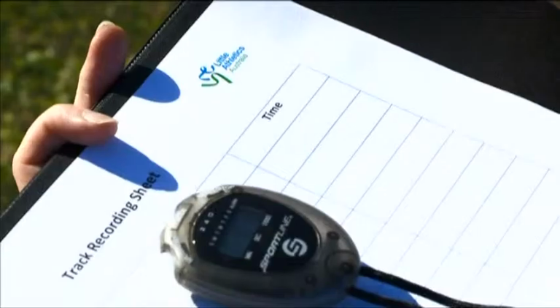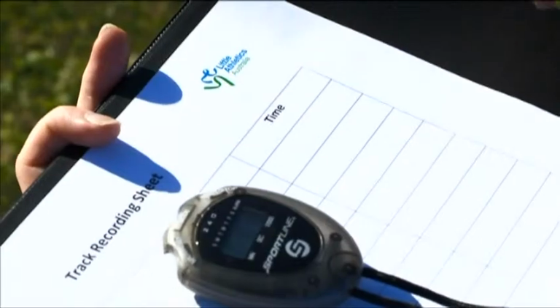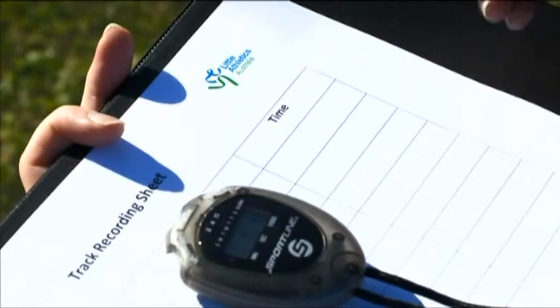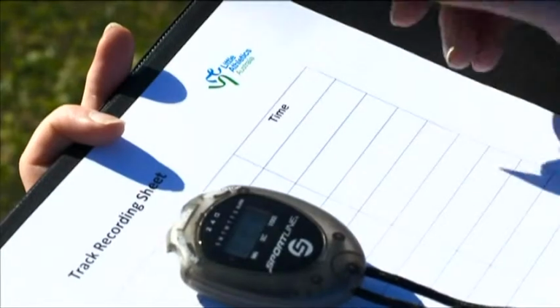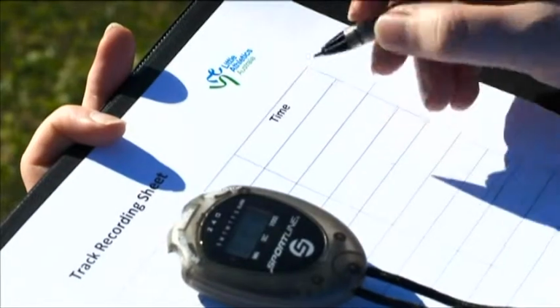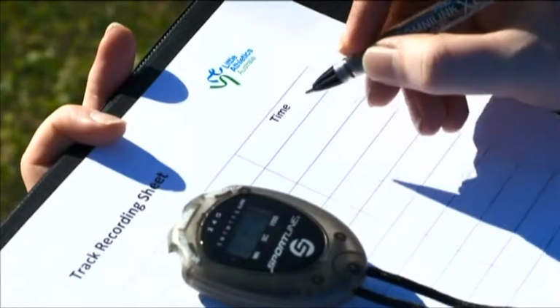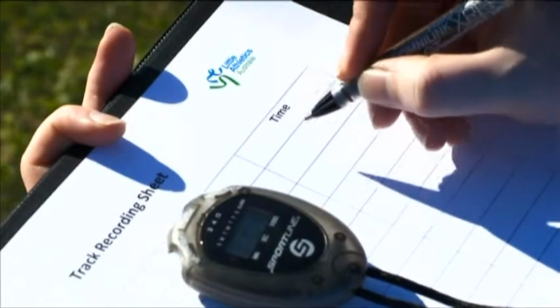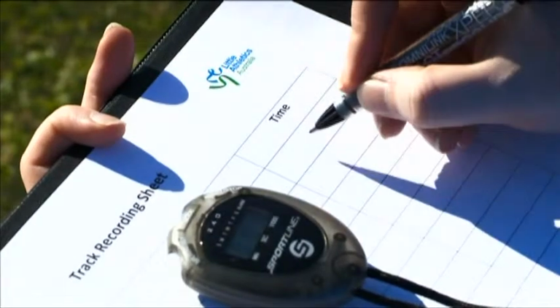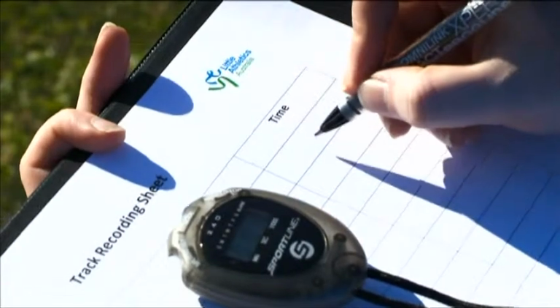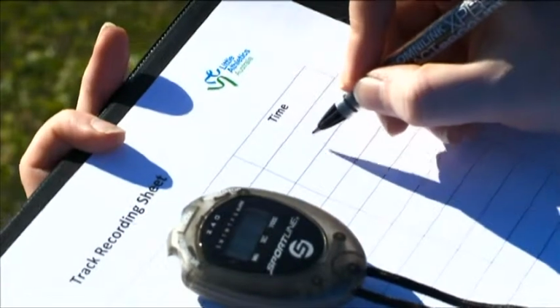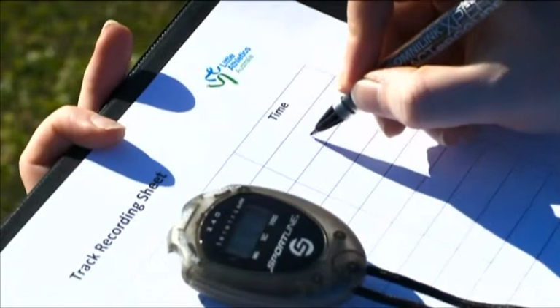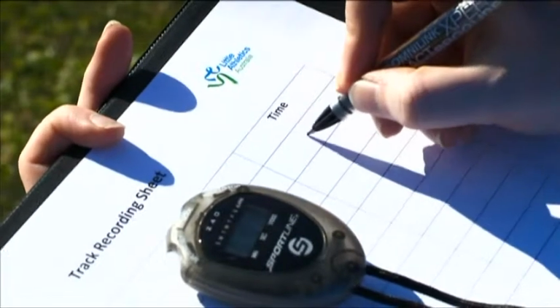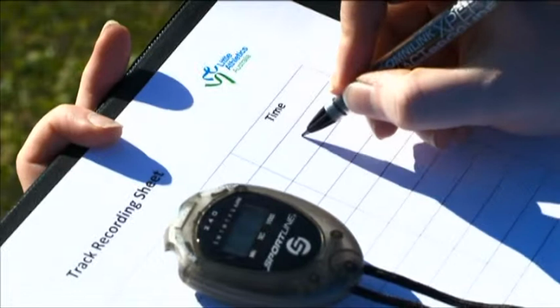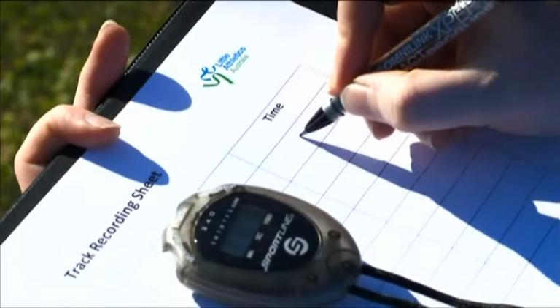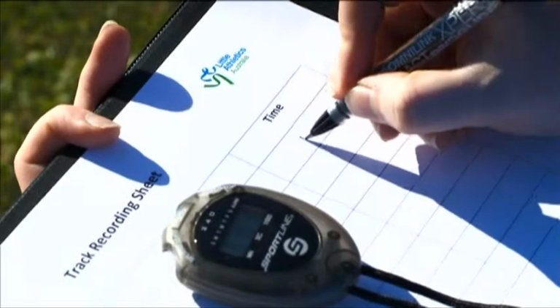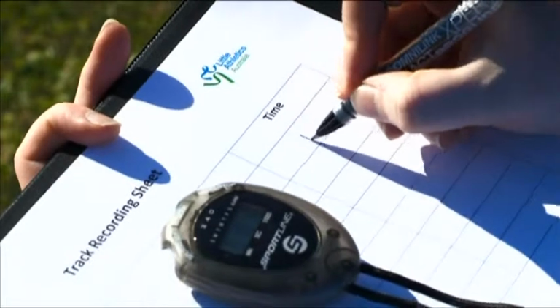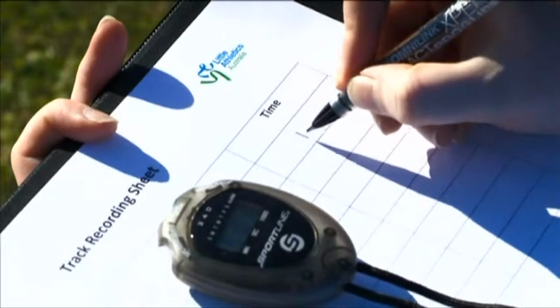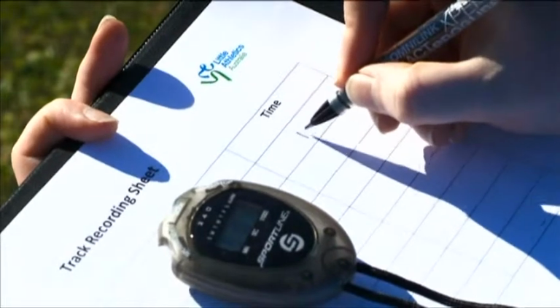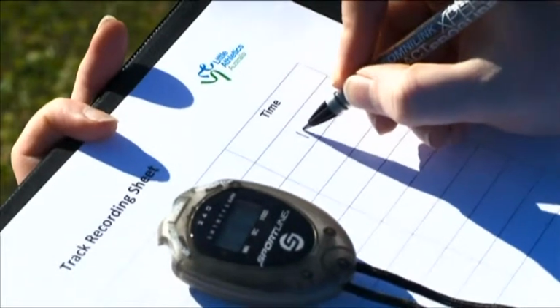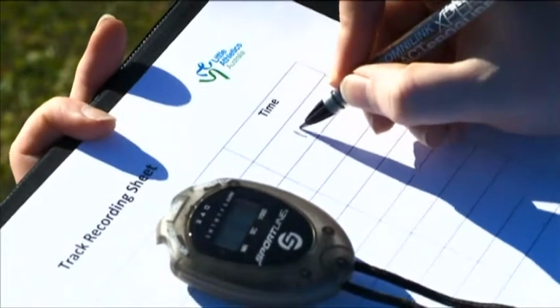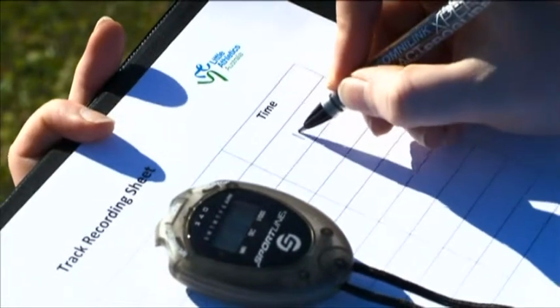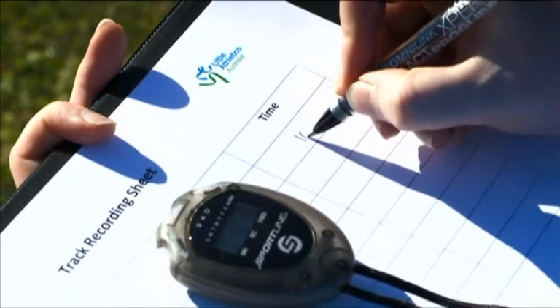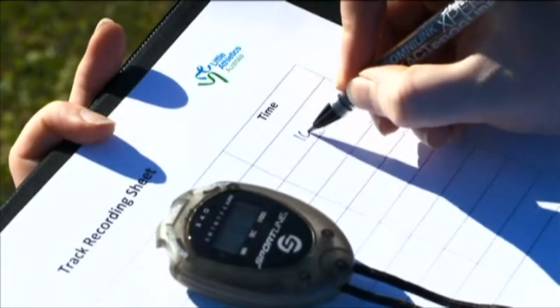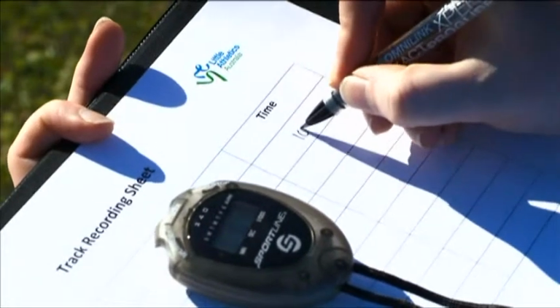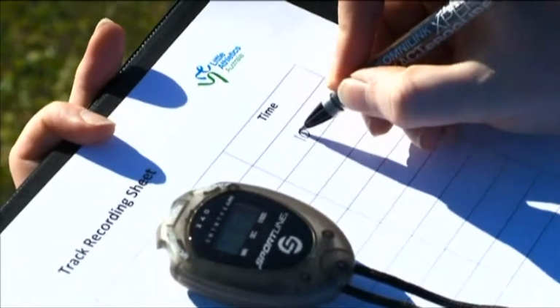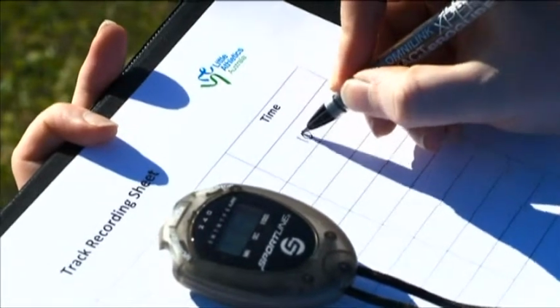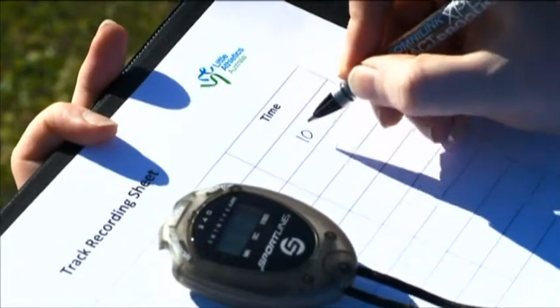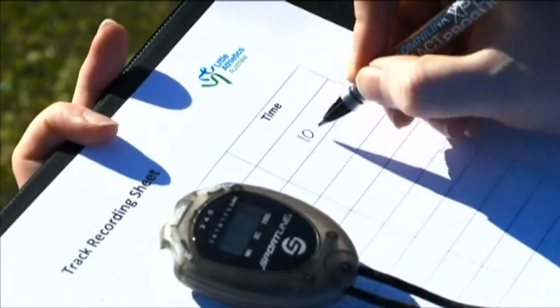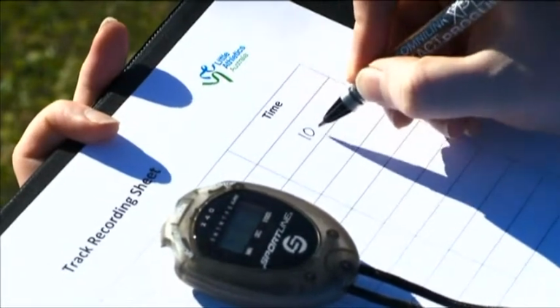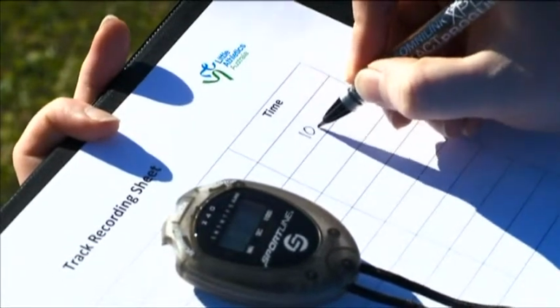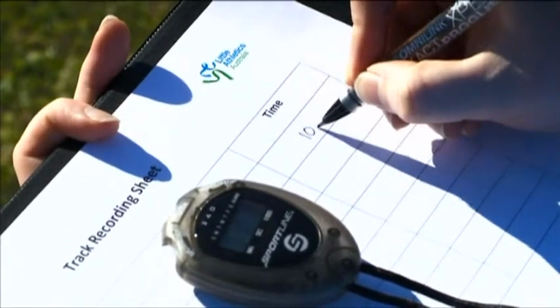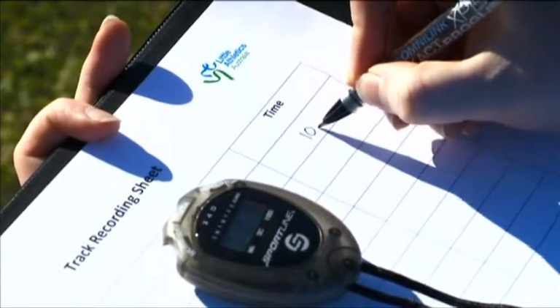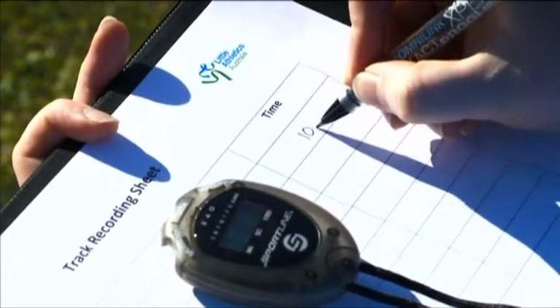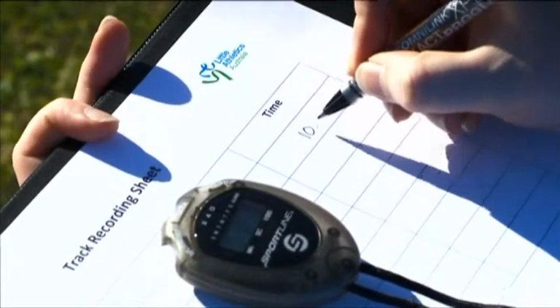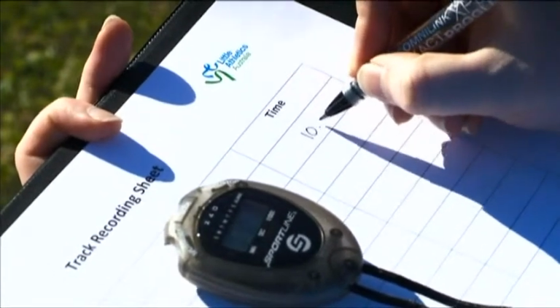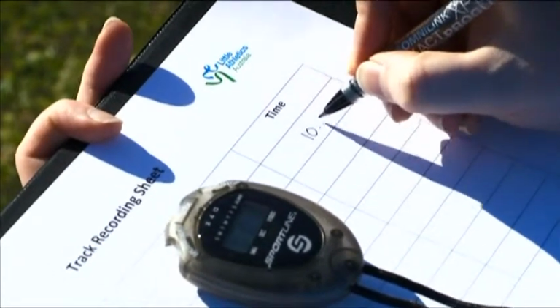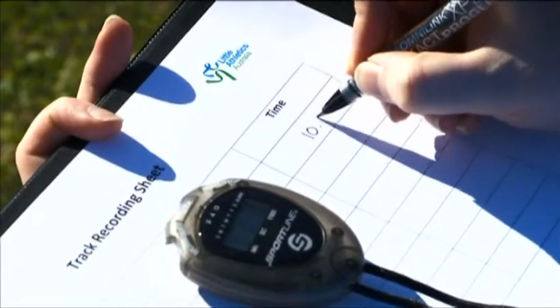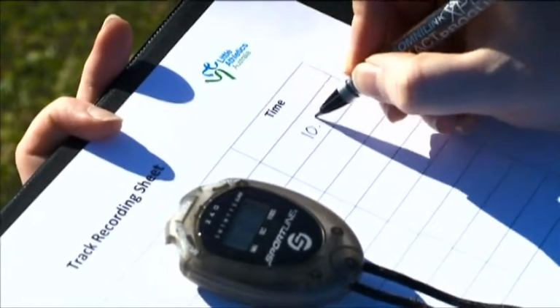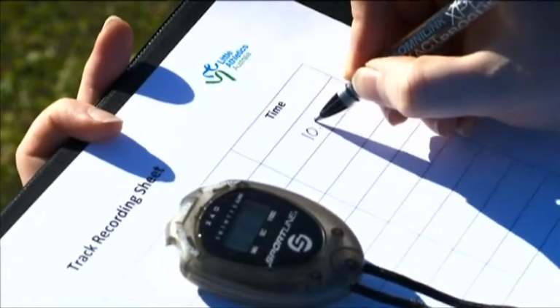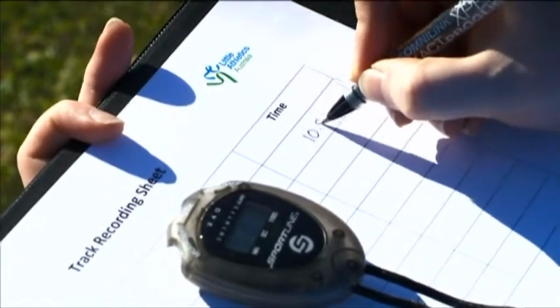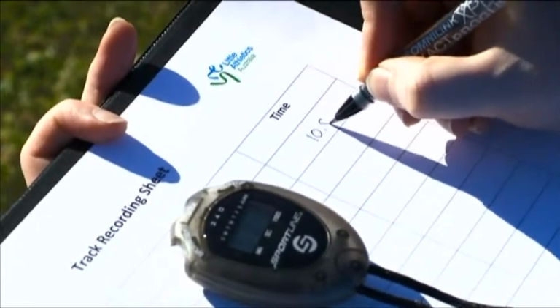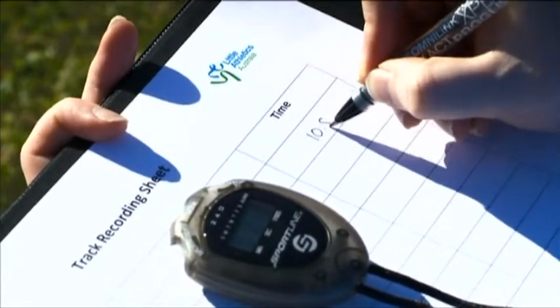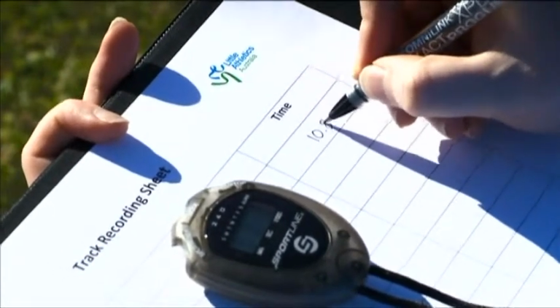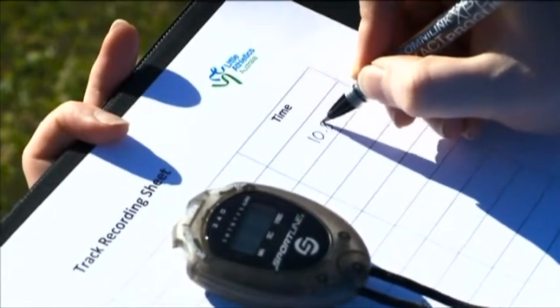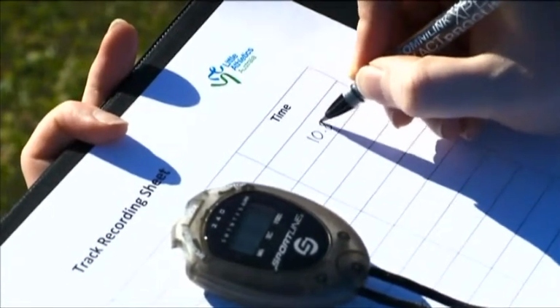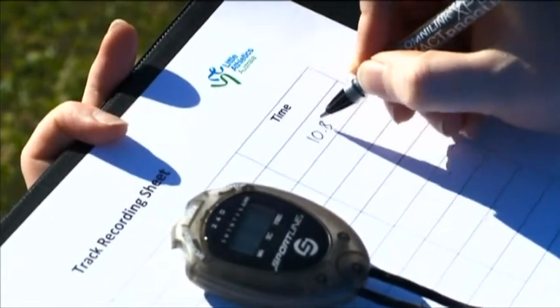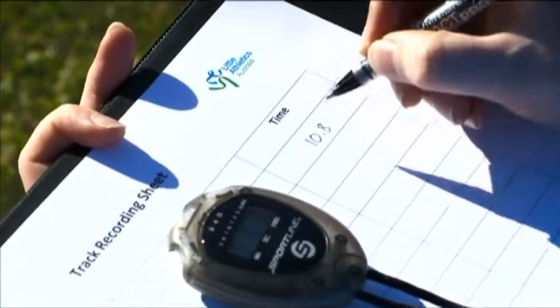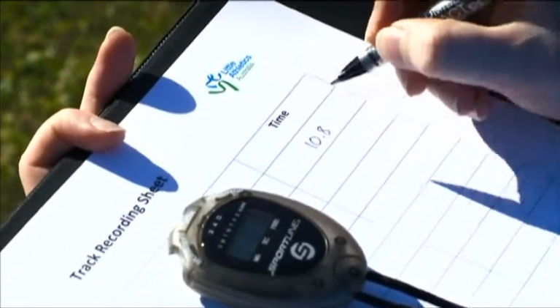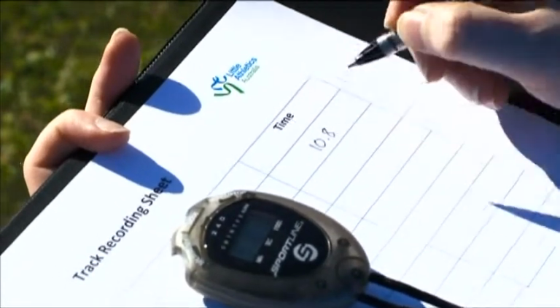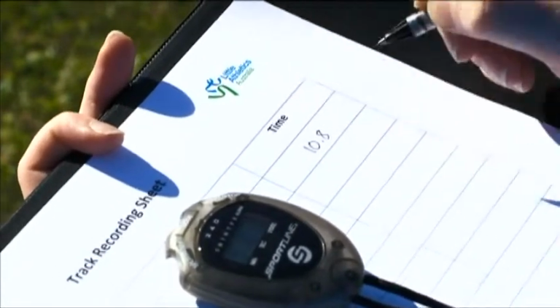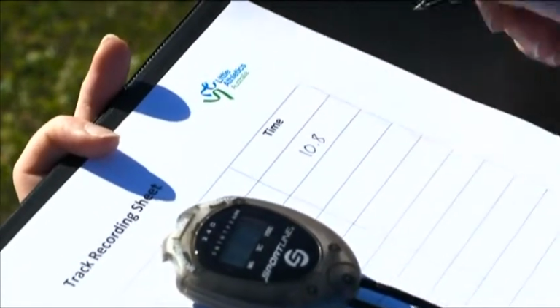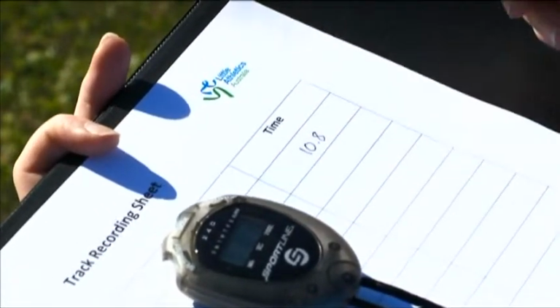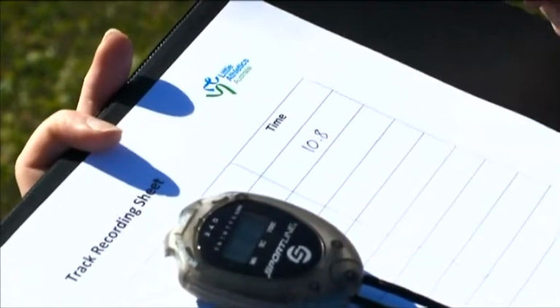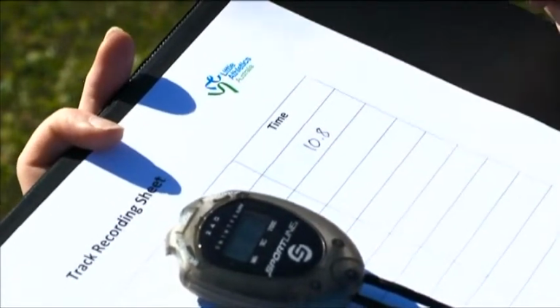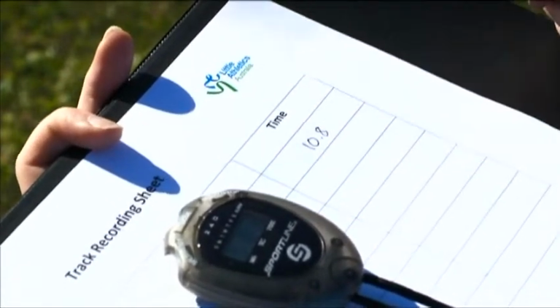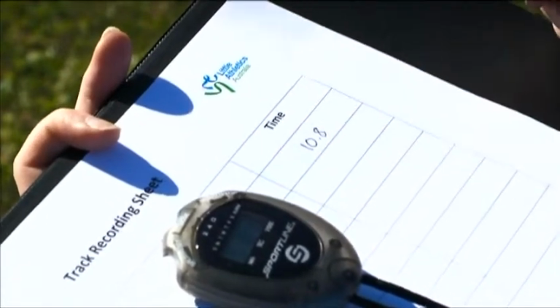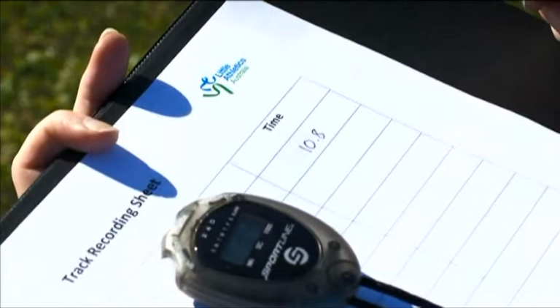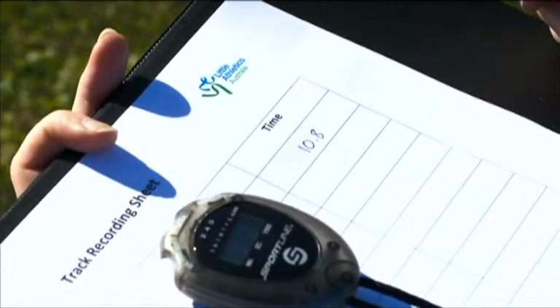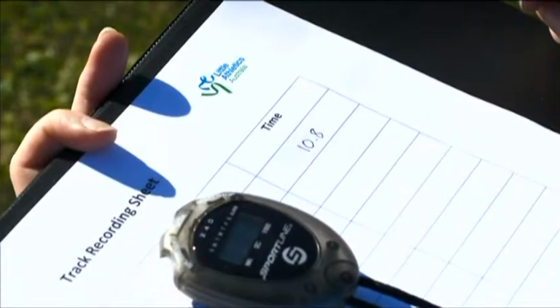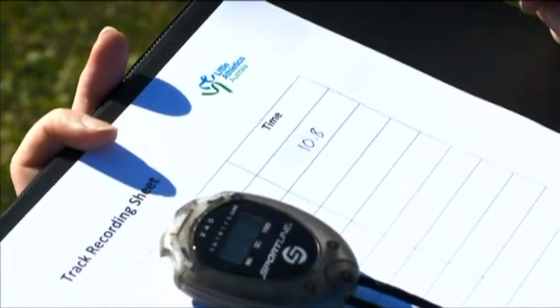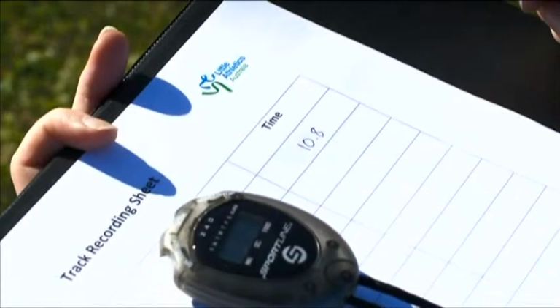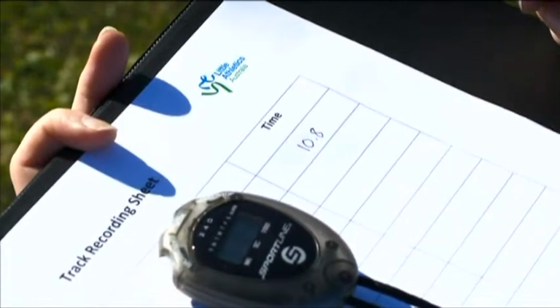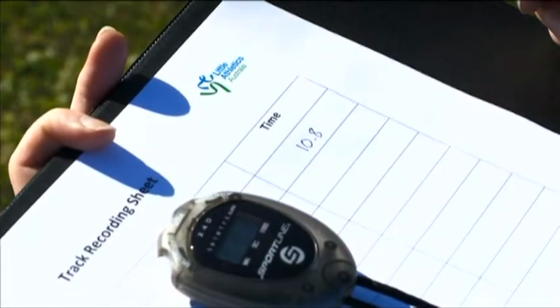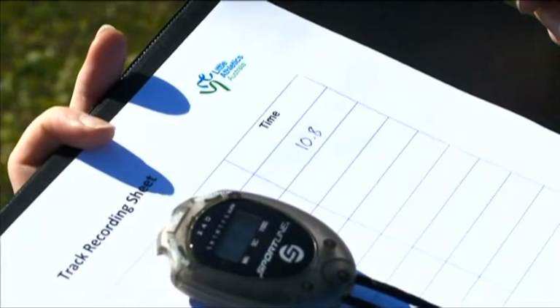A time not ending in a zero is always rounded up to the closest tenth of a second and recorded to one decimal place only.